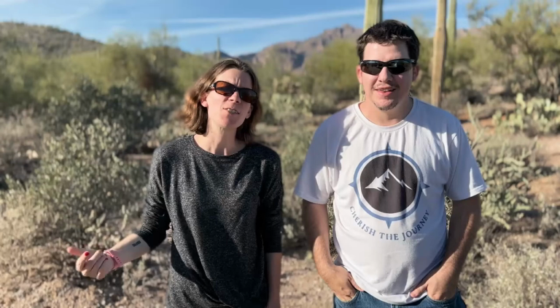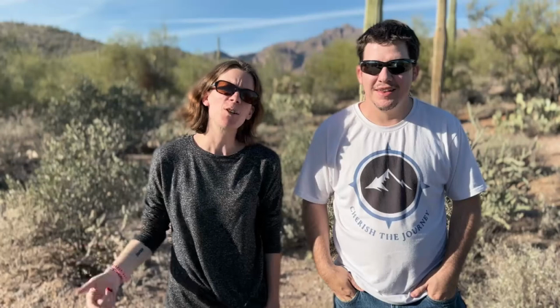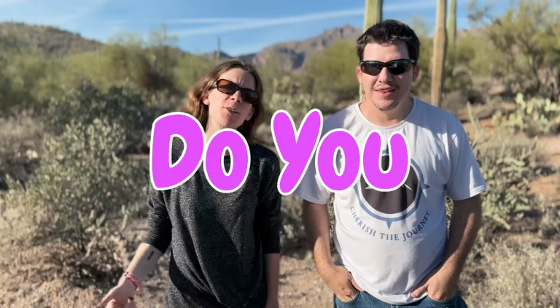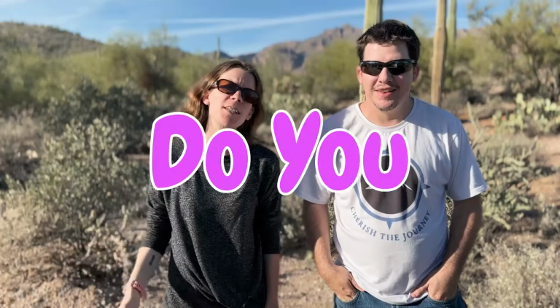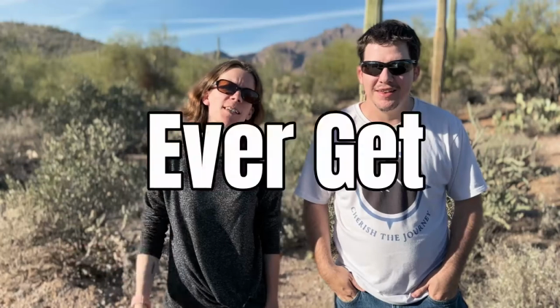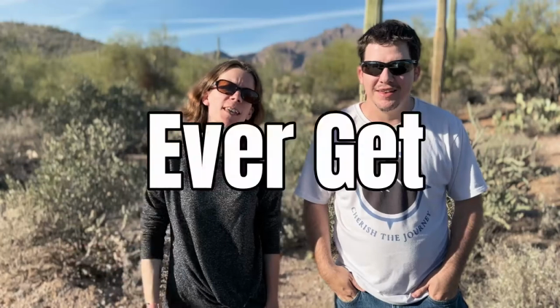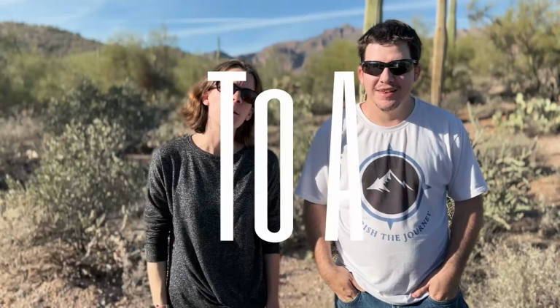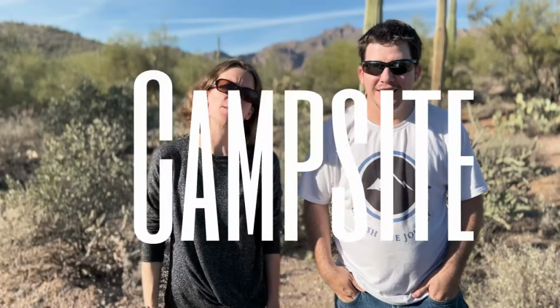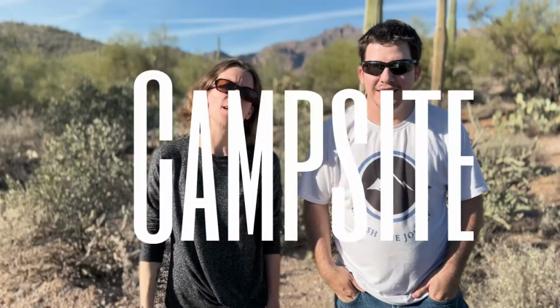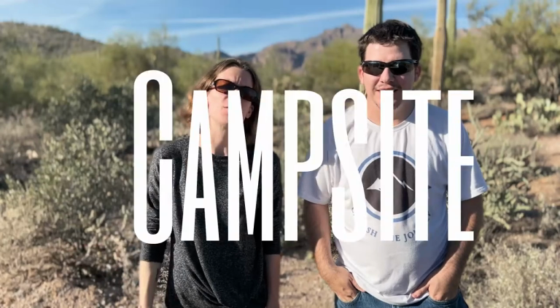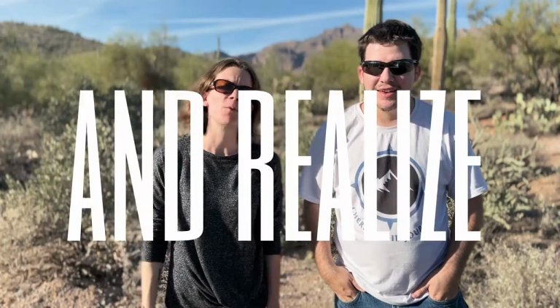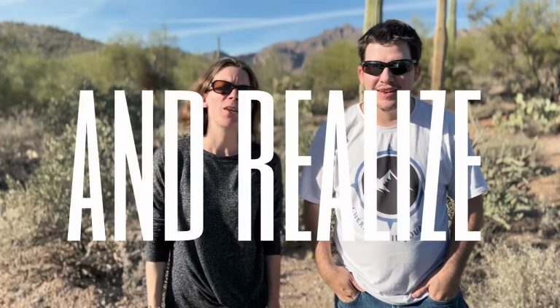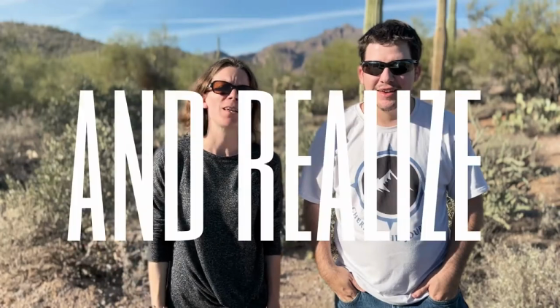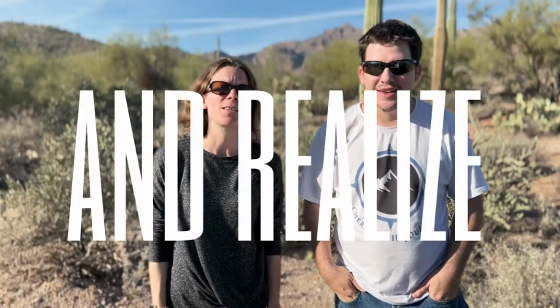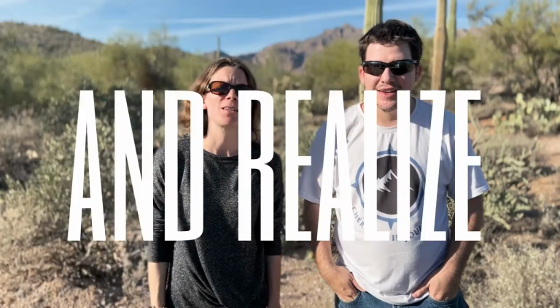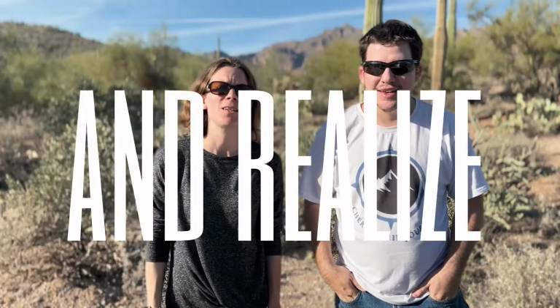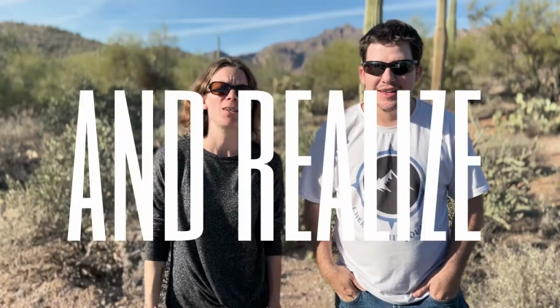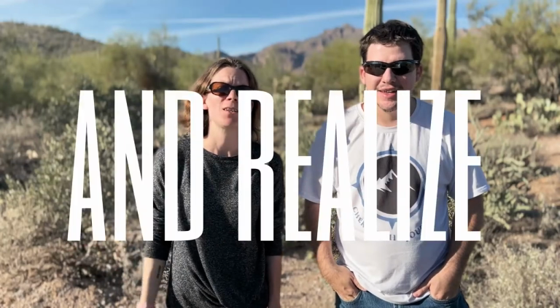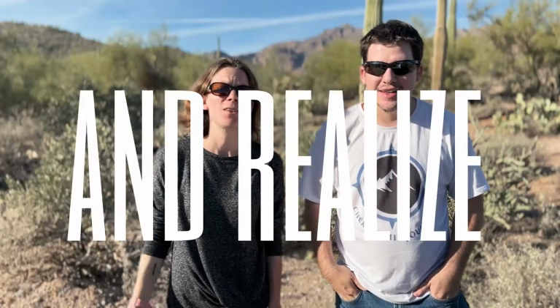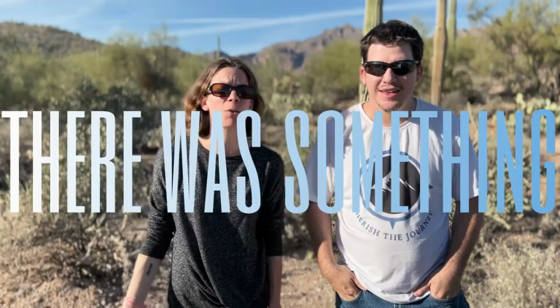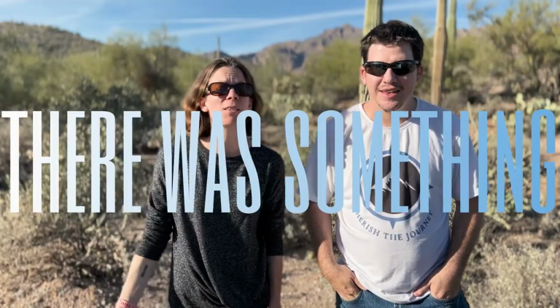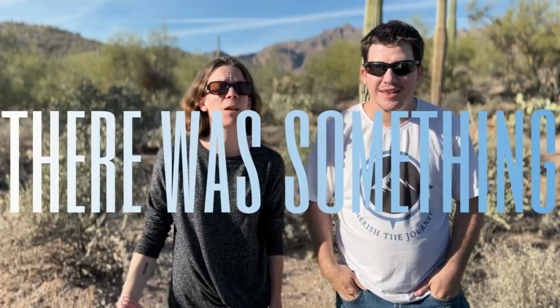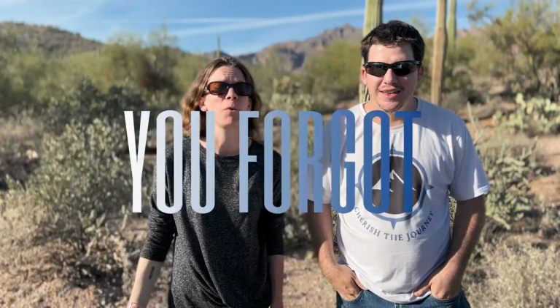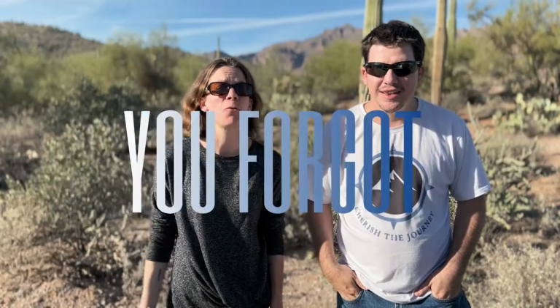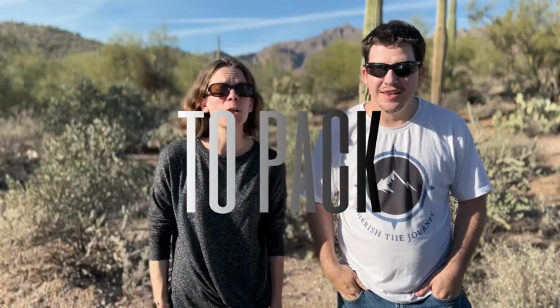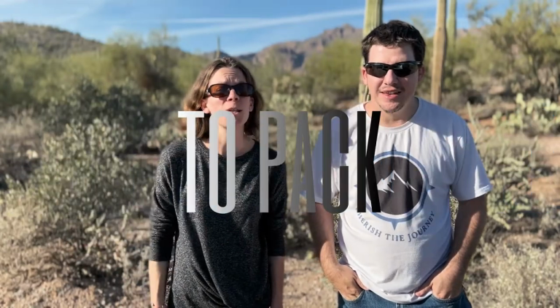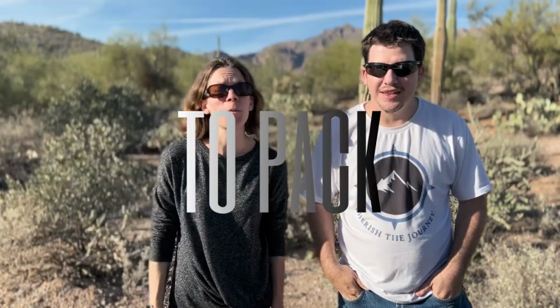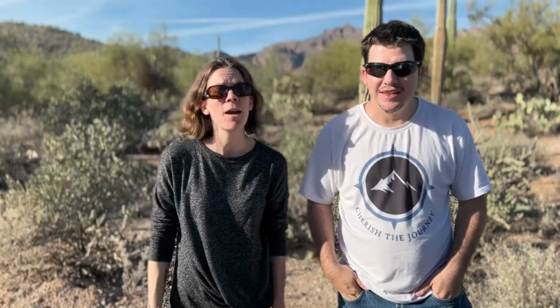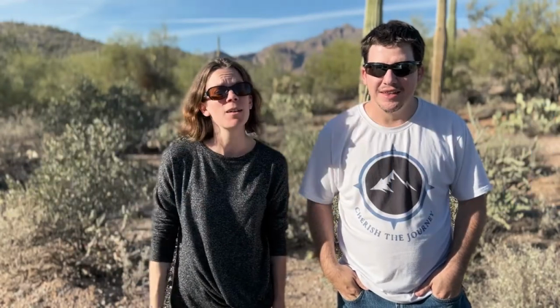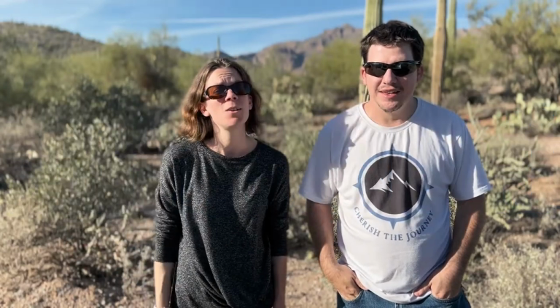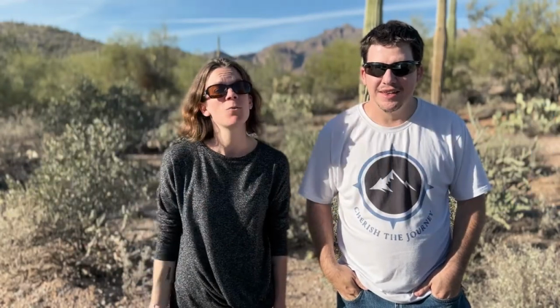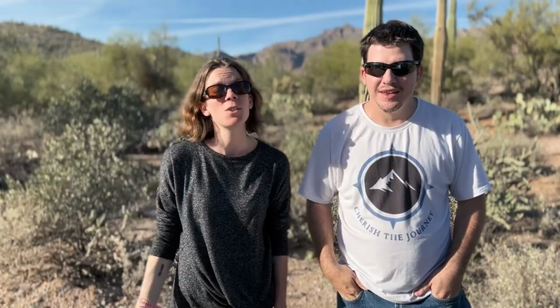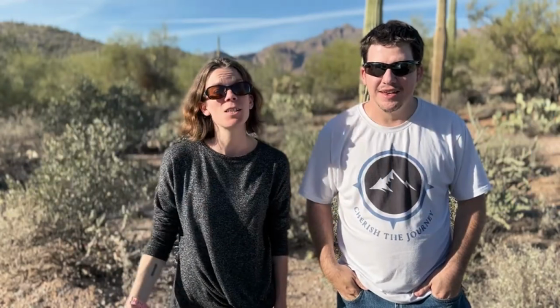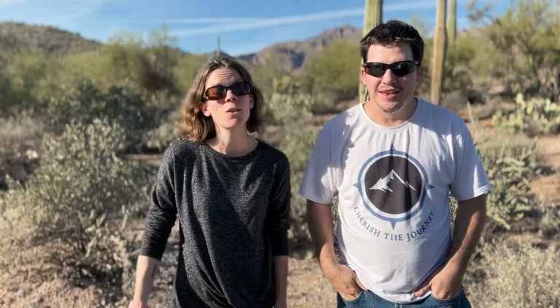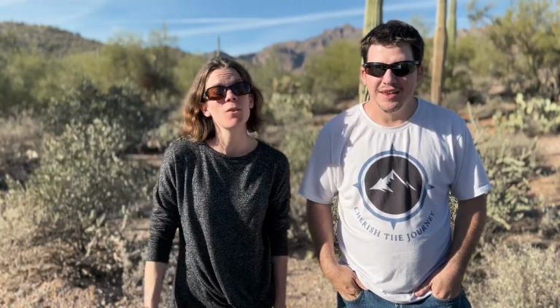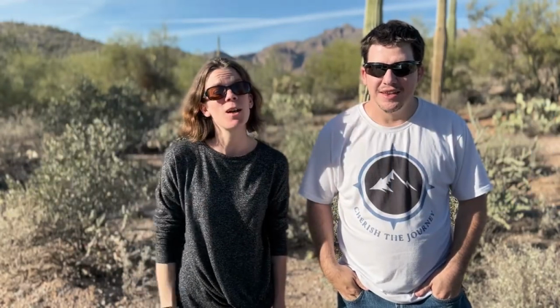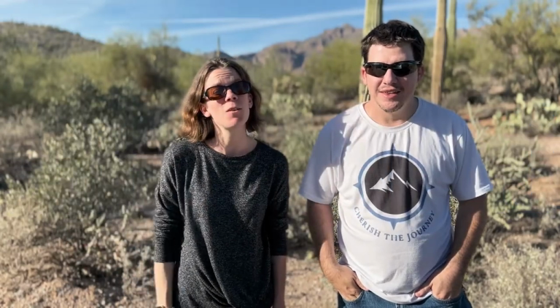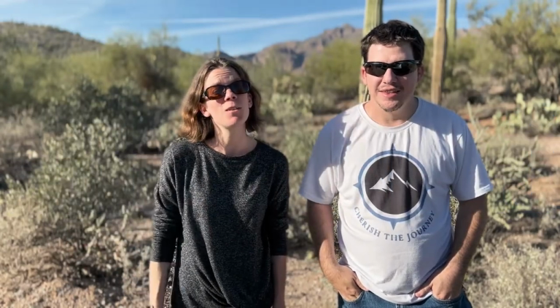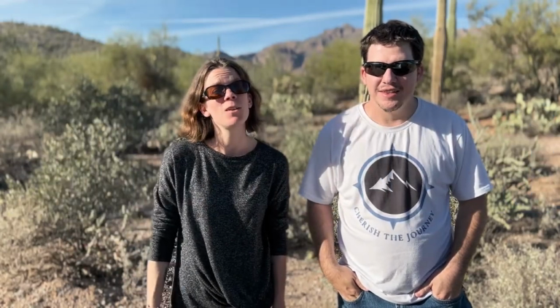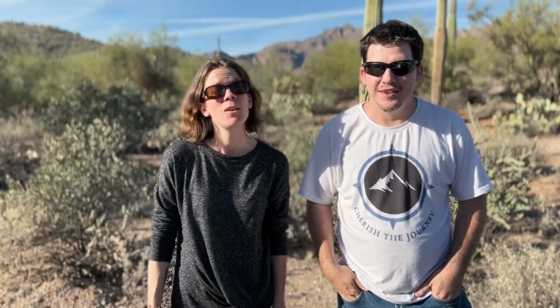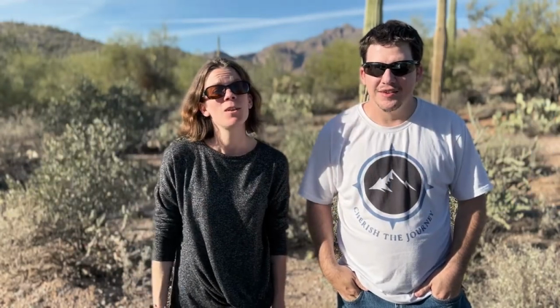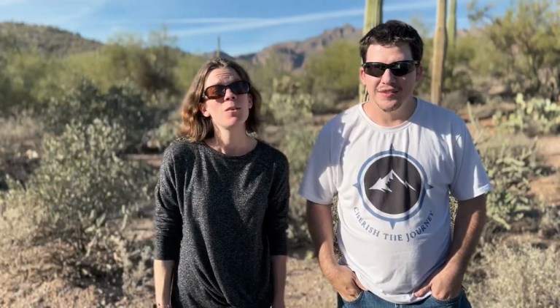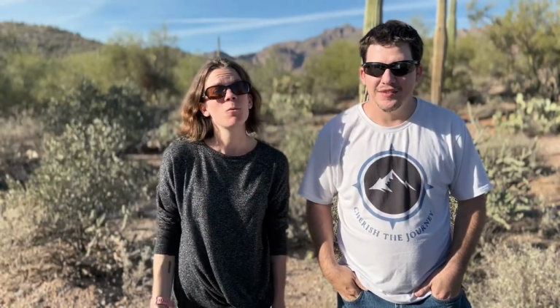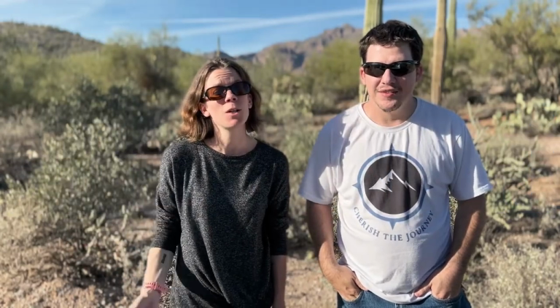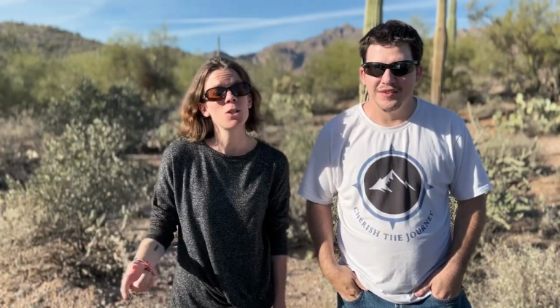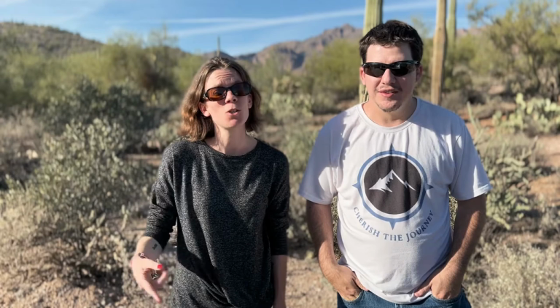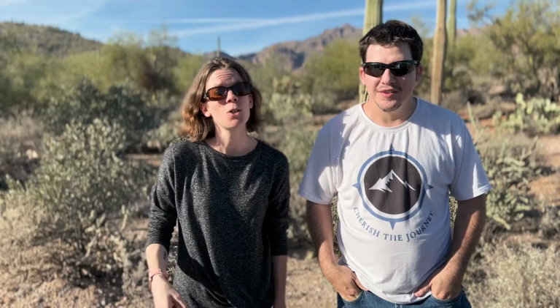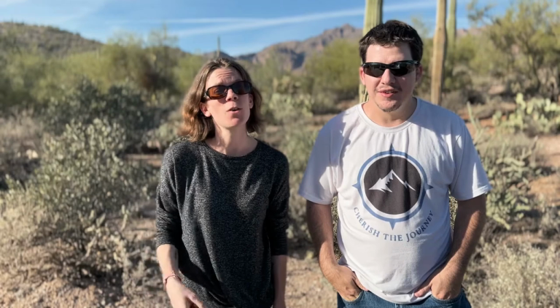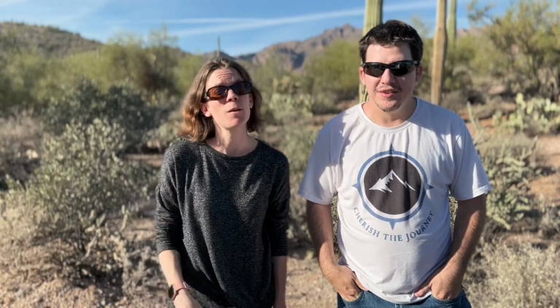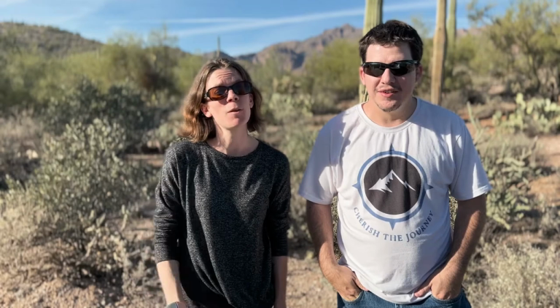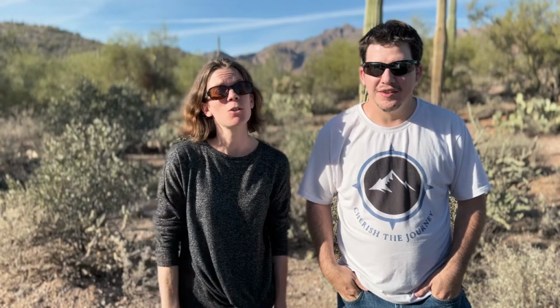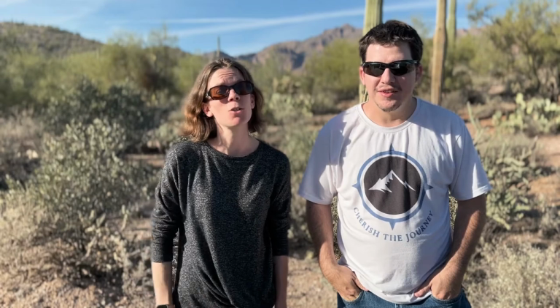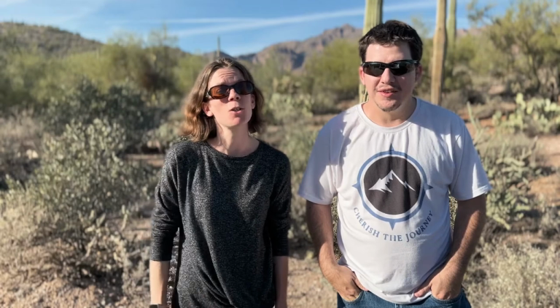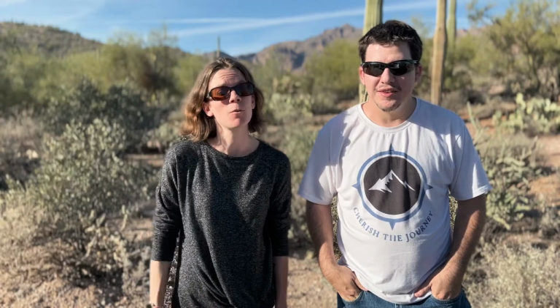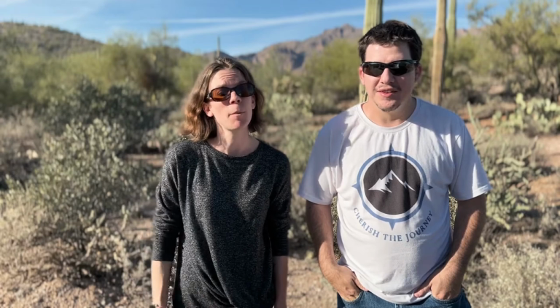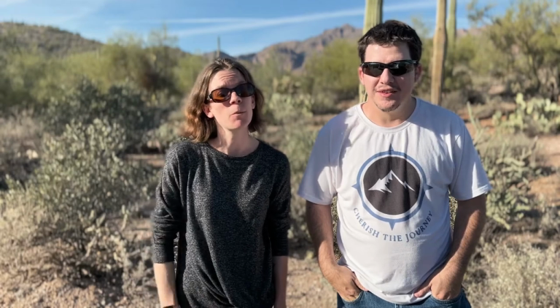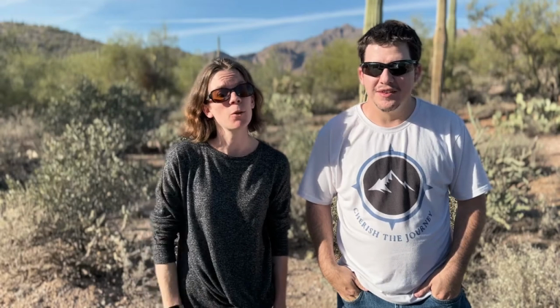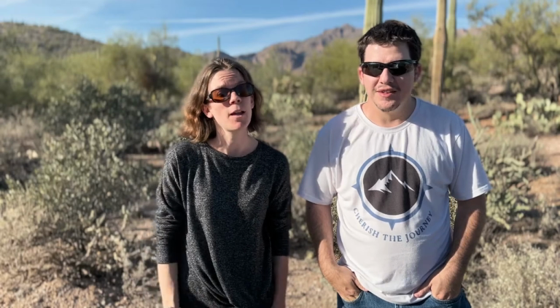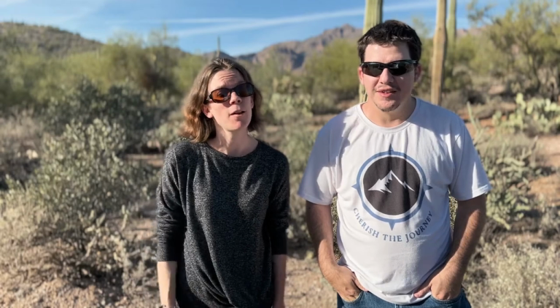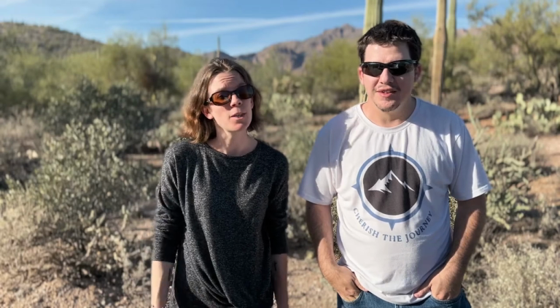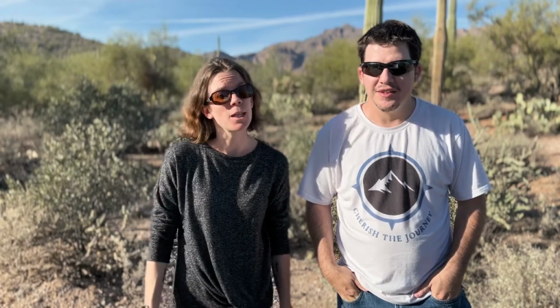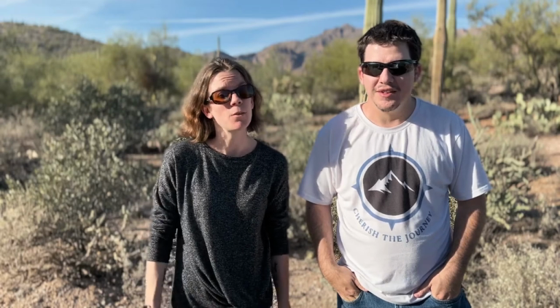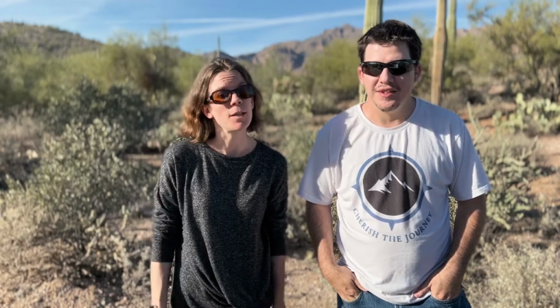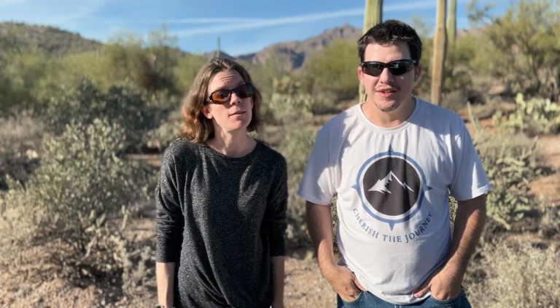Do you ever get to the campsite and realize there was something you forgot to pack? Well, stick around. We're going to show you how to make sure you remember everything you need.